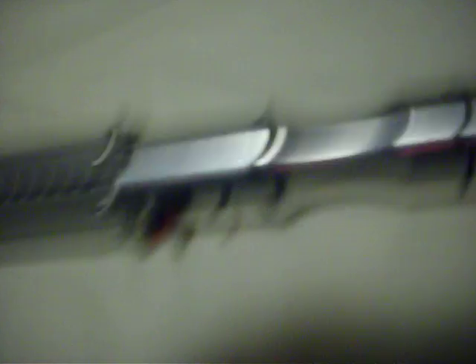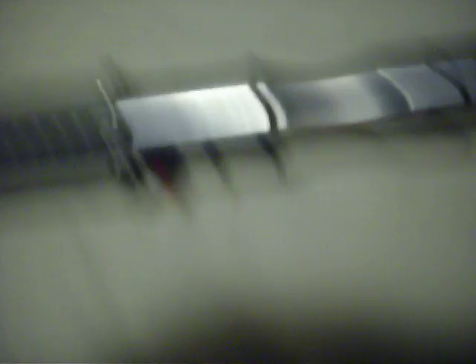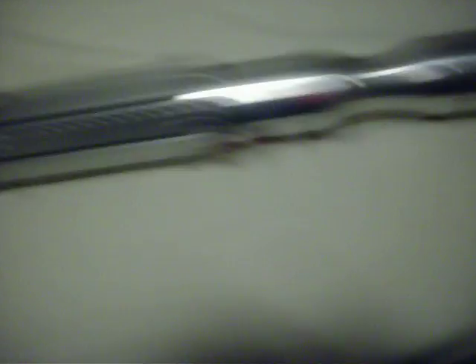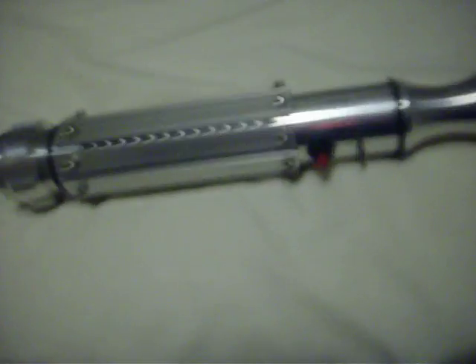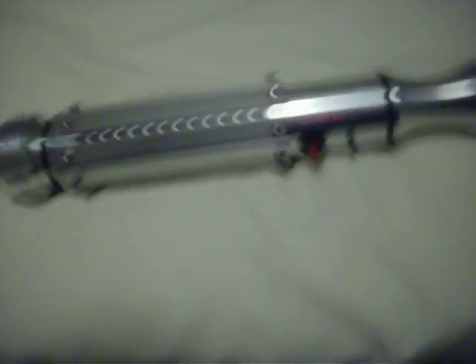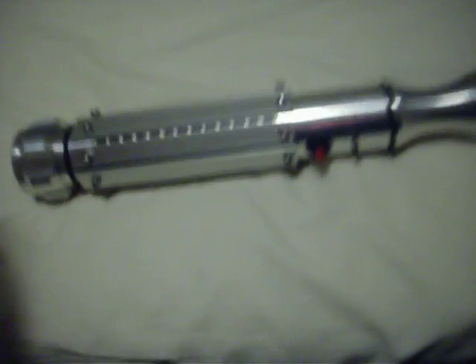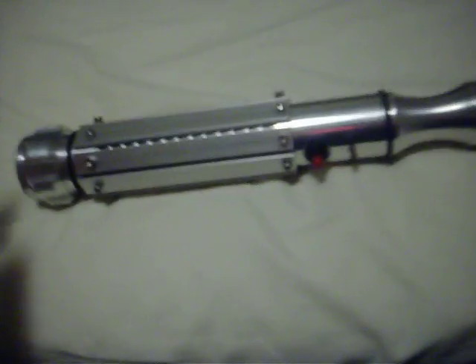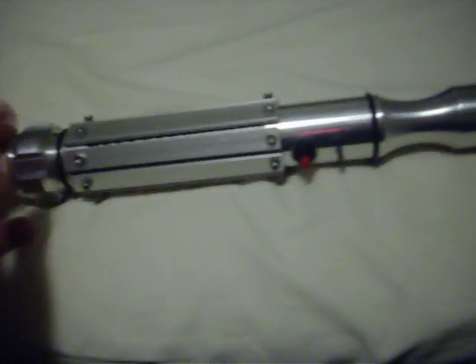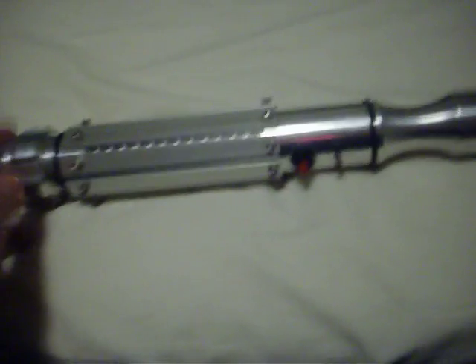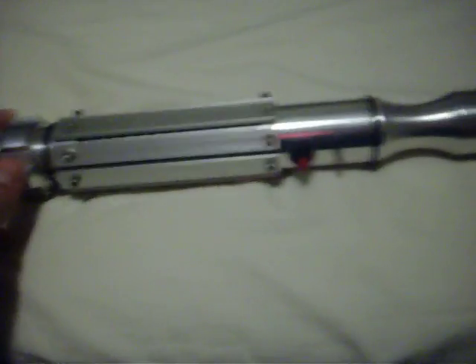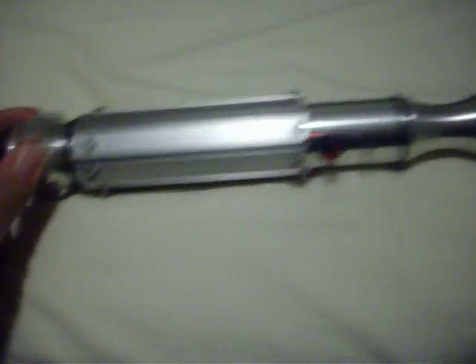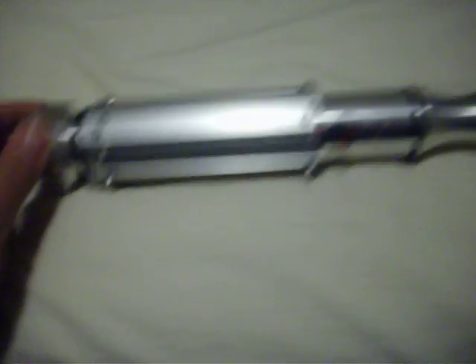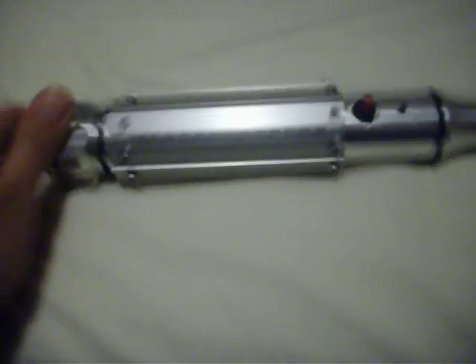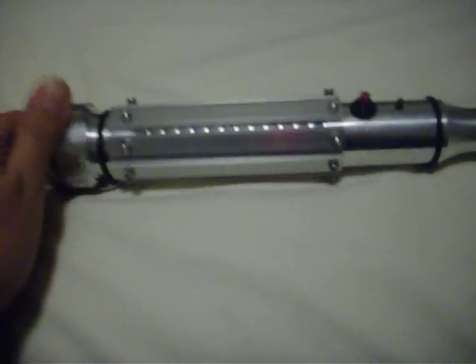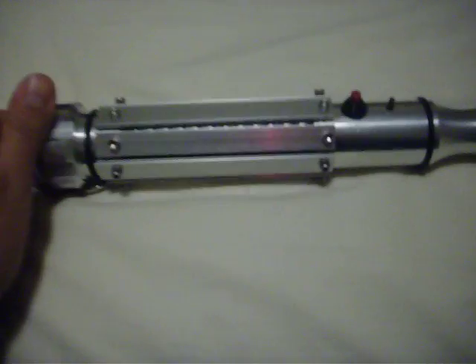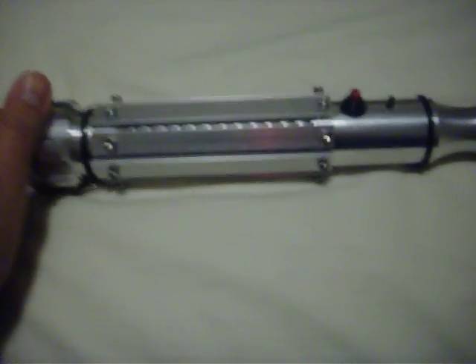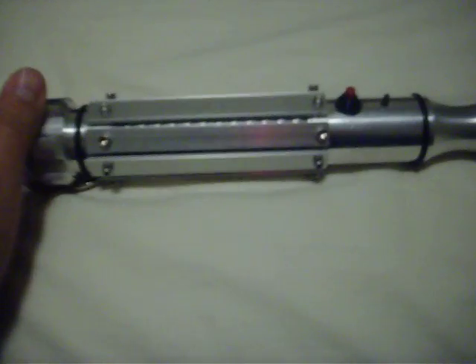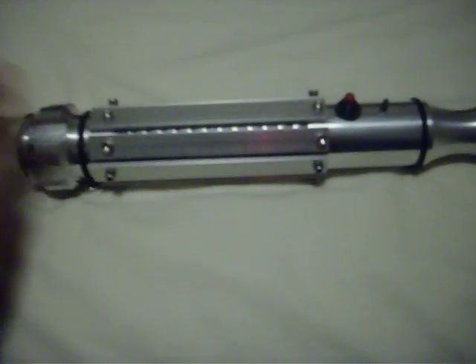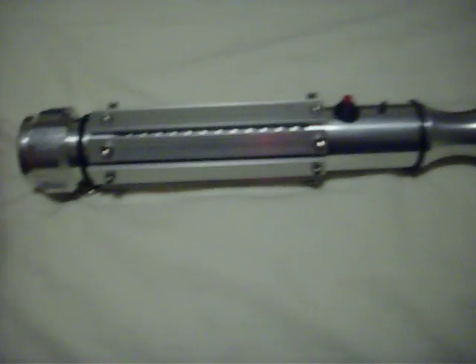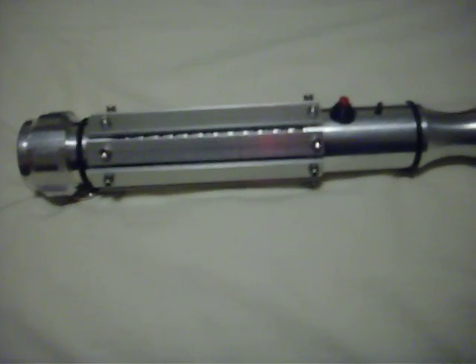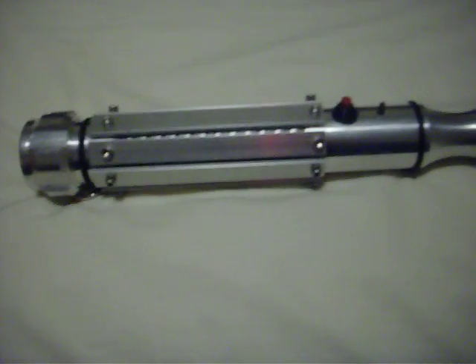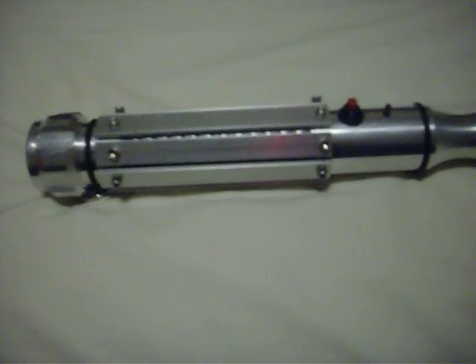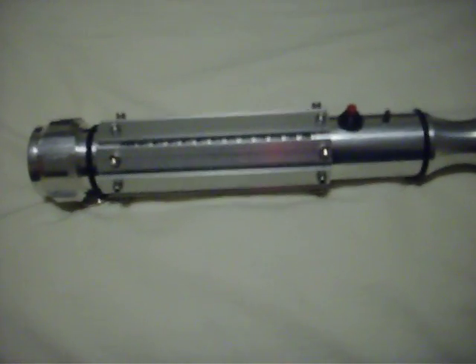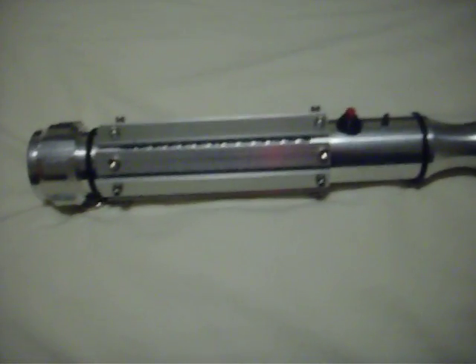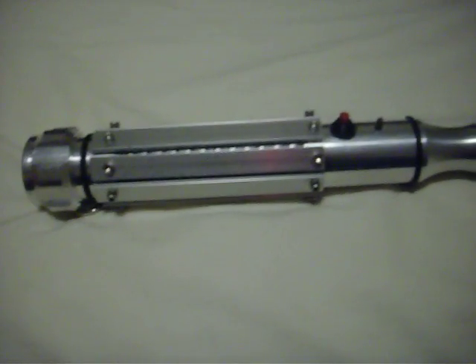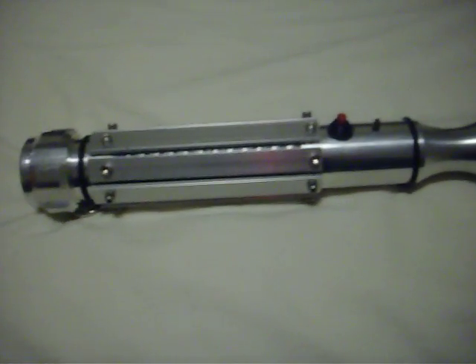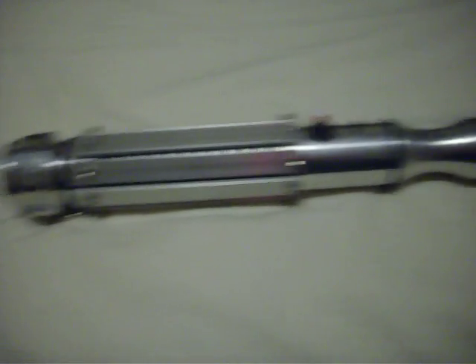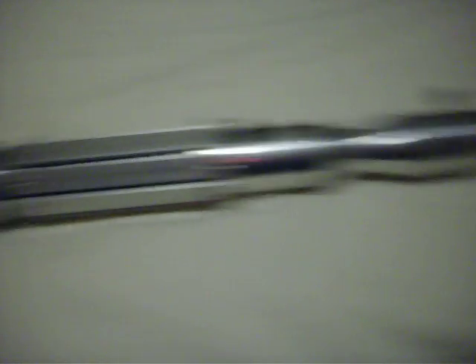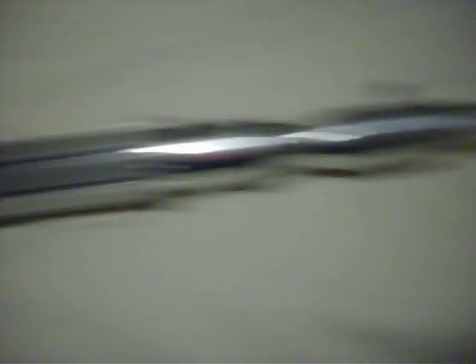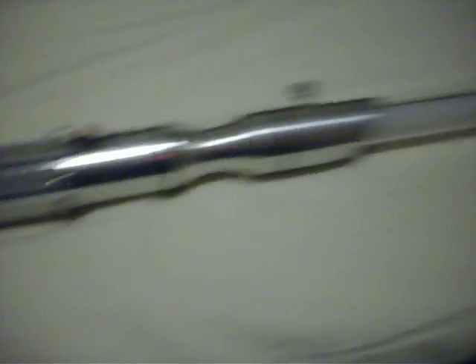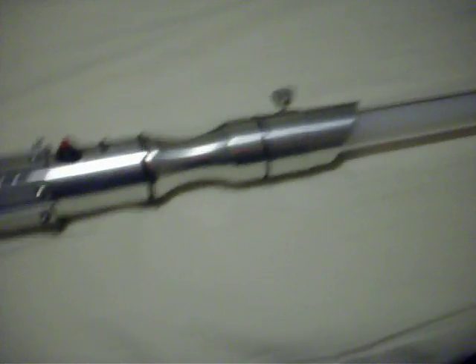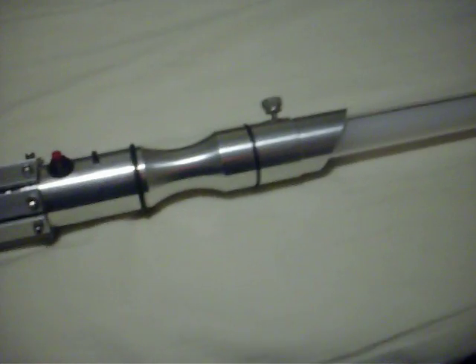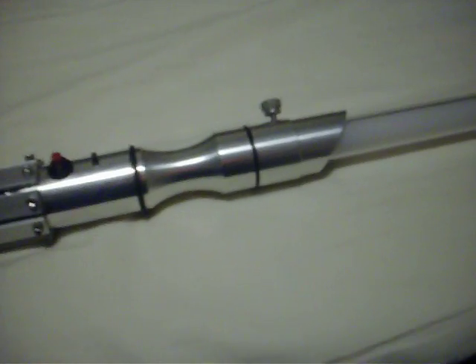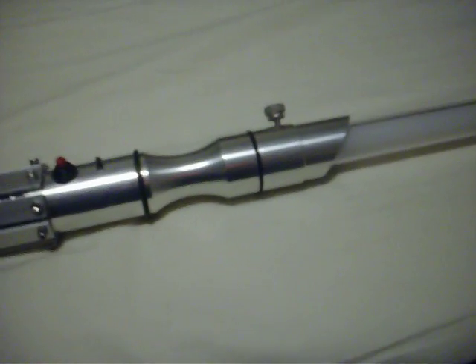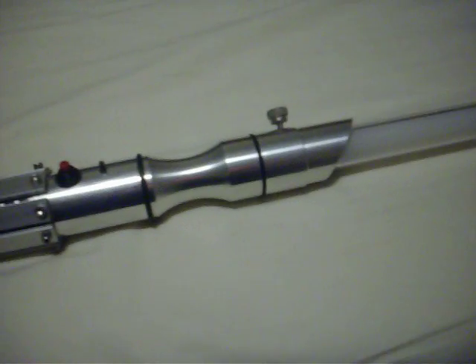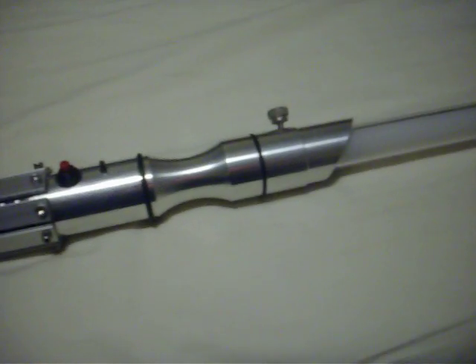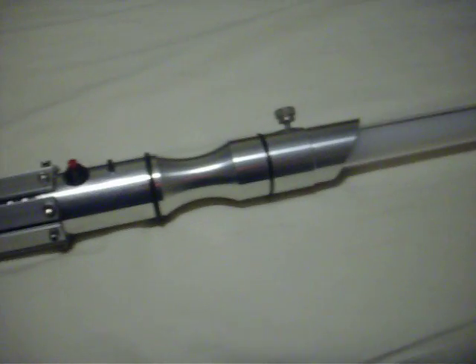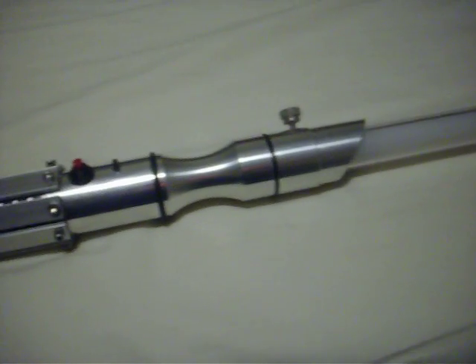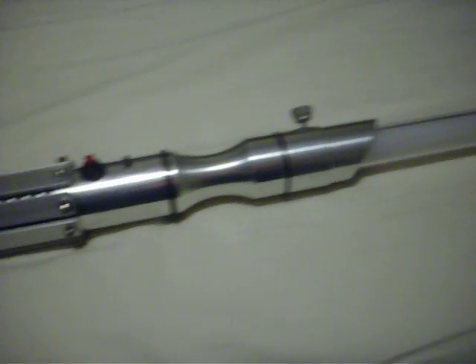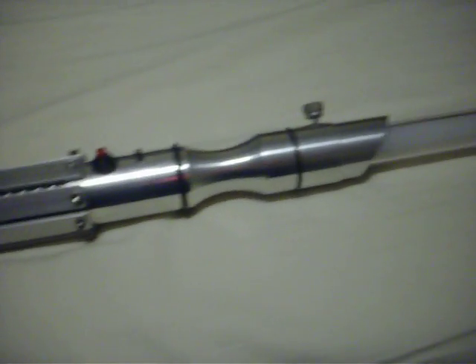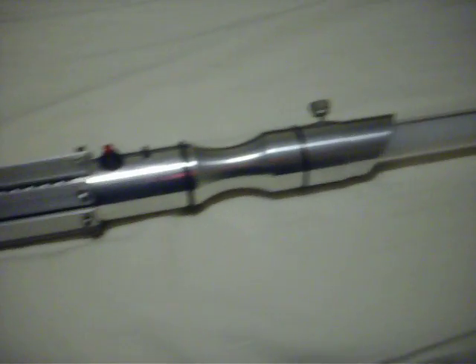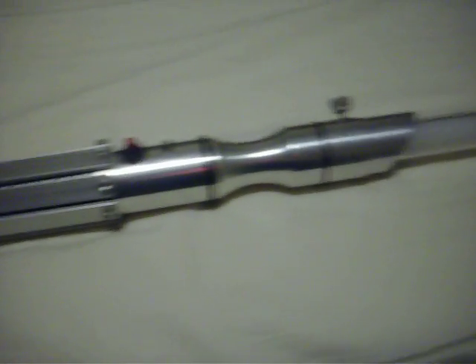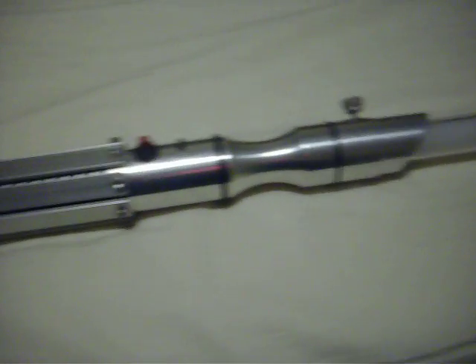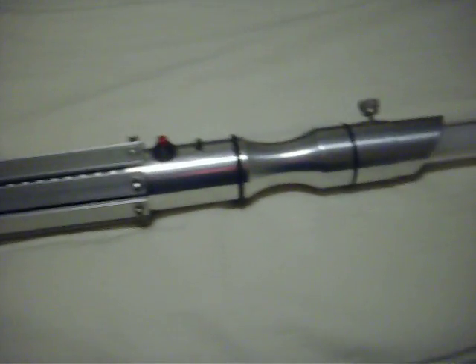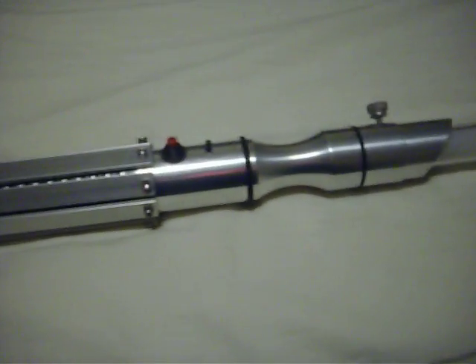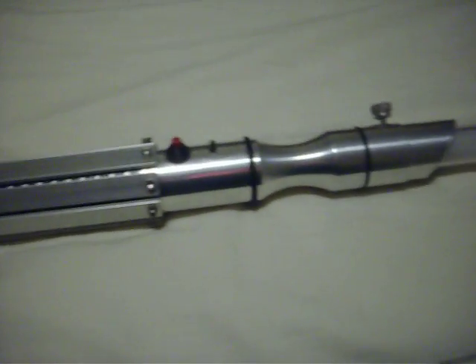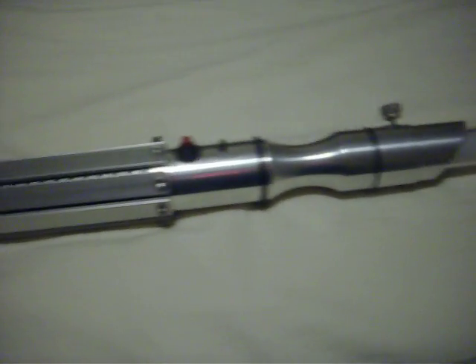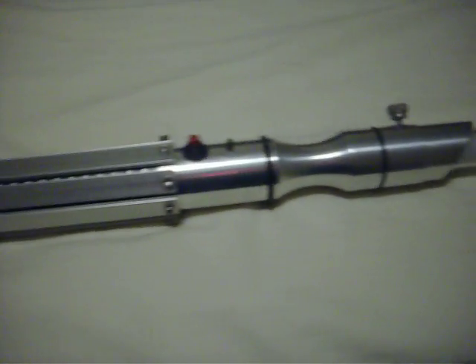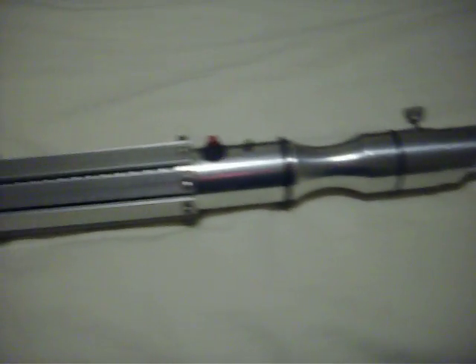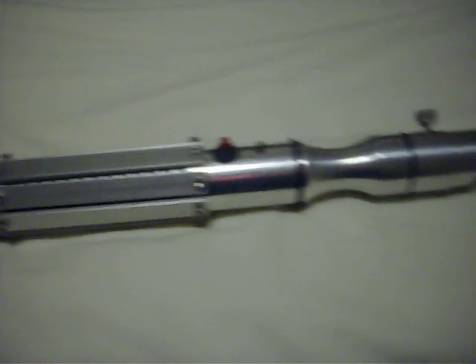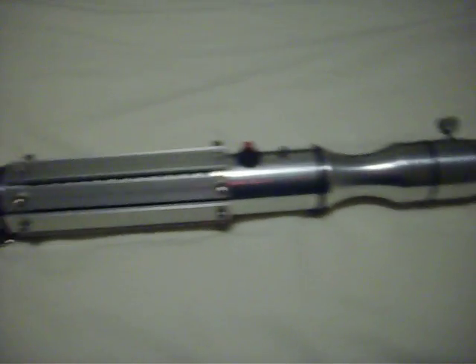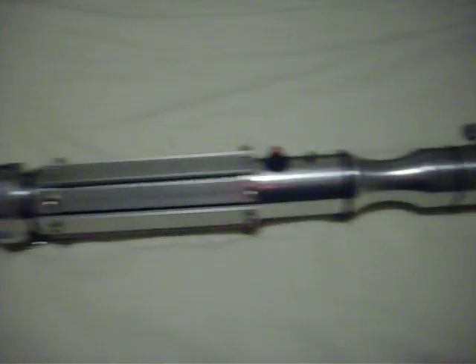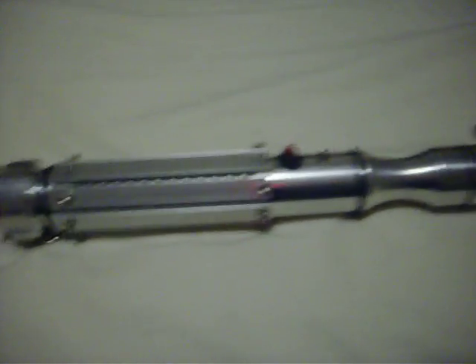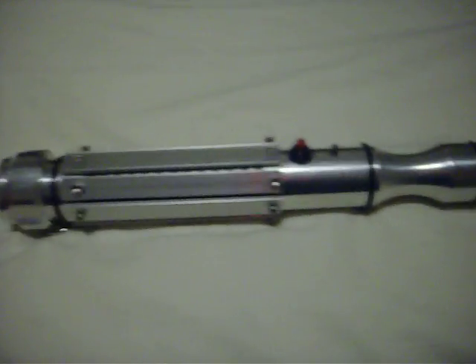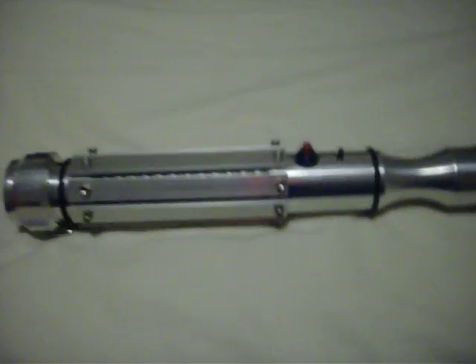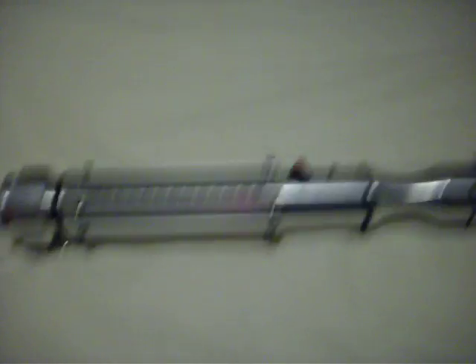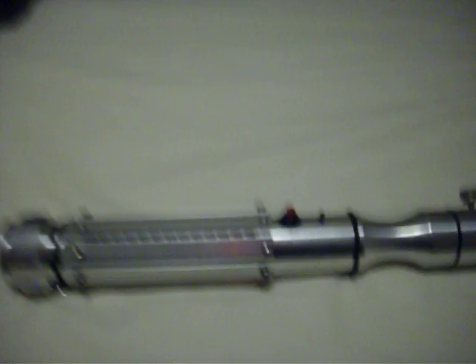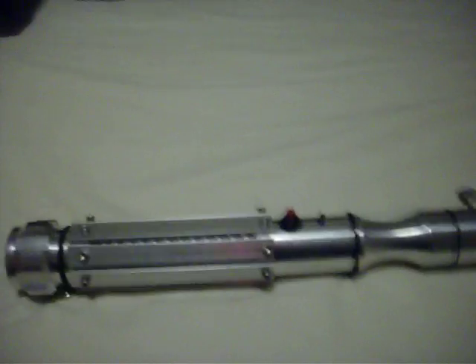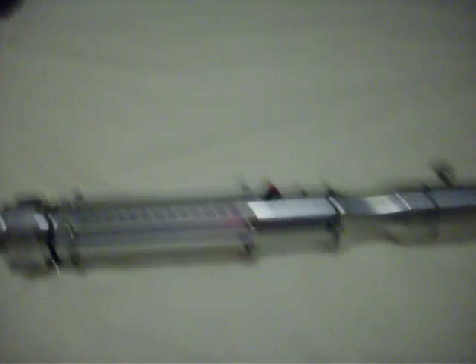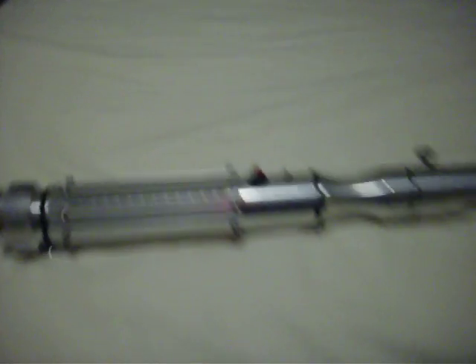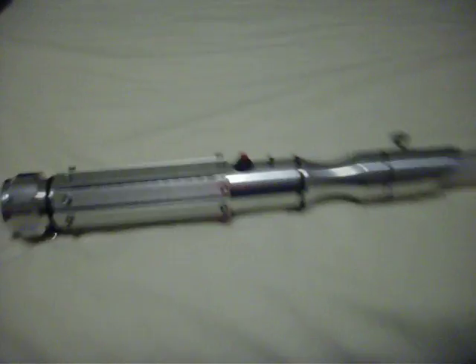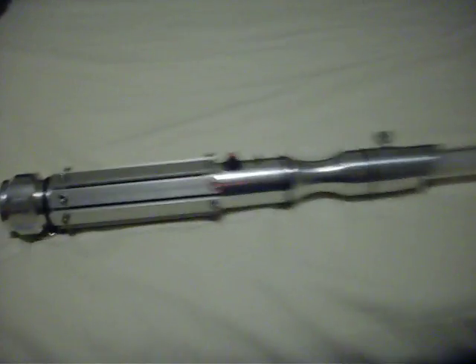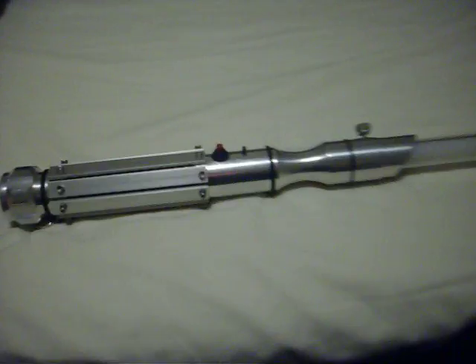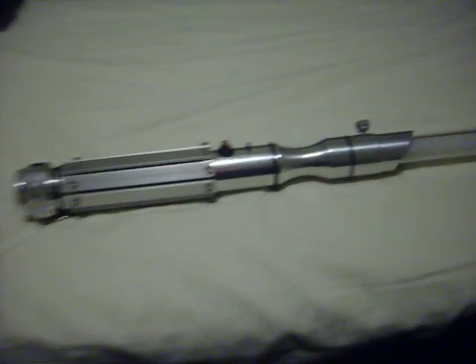That's my lightsaber — the first one I've ever made. I hope you enjoyed the video.